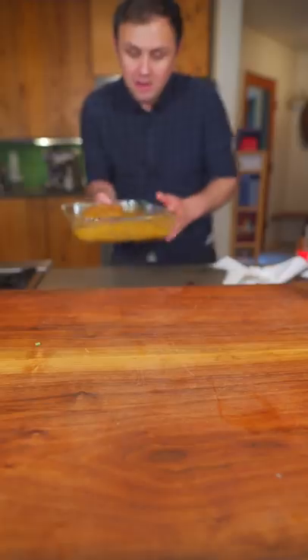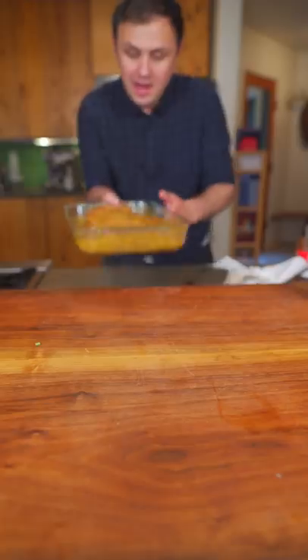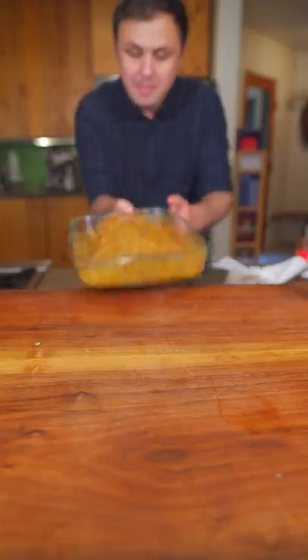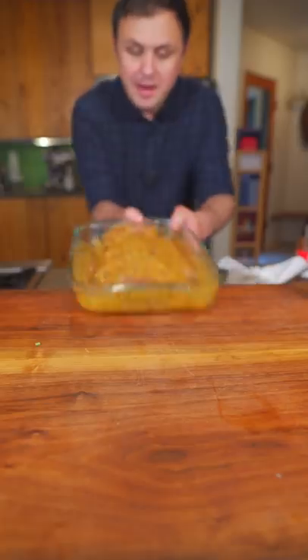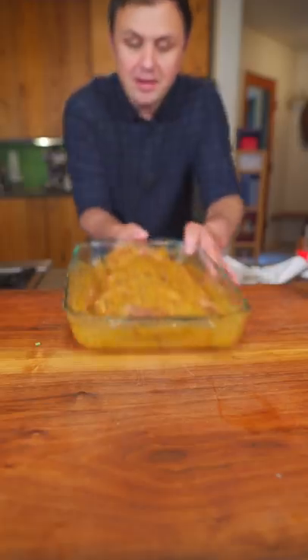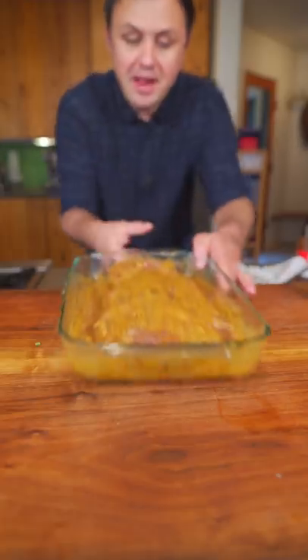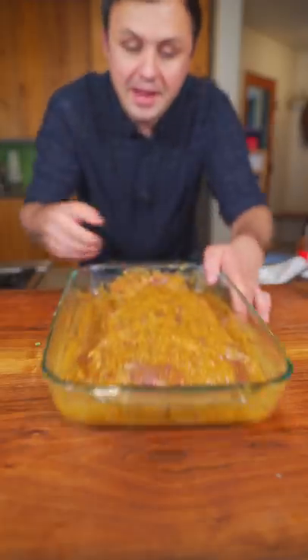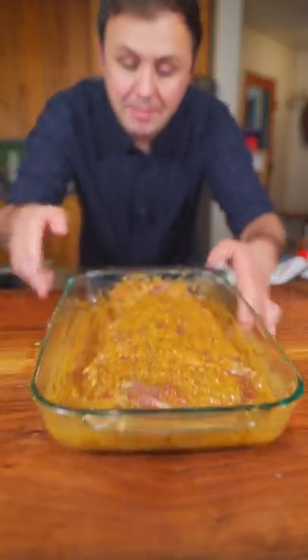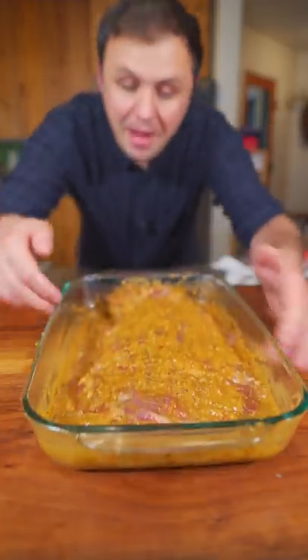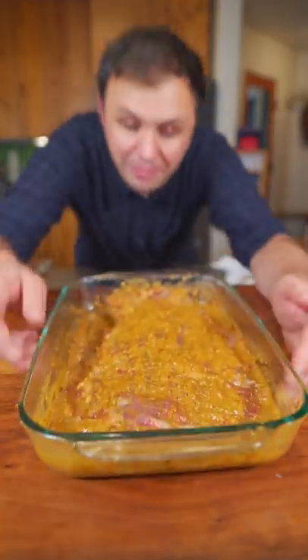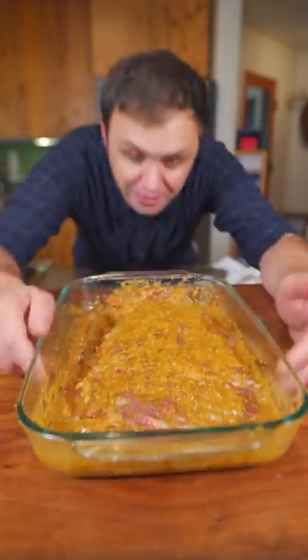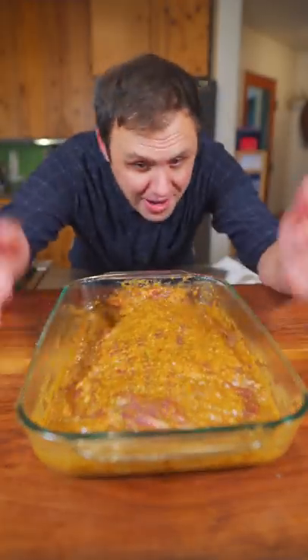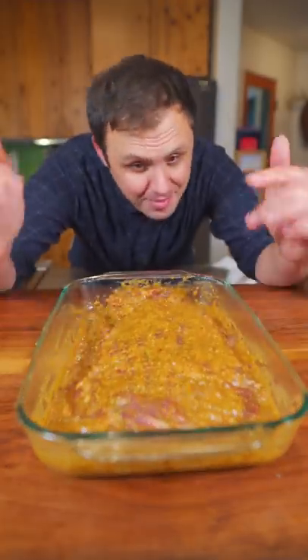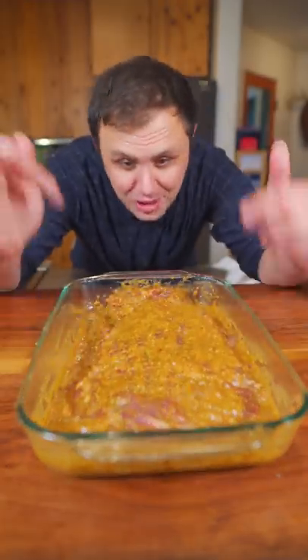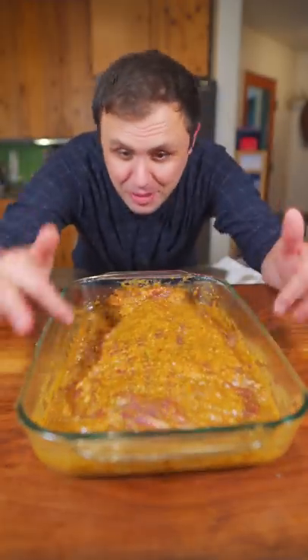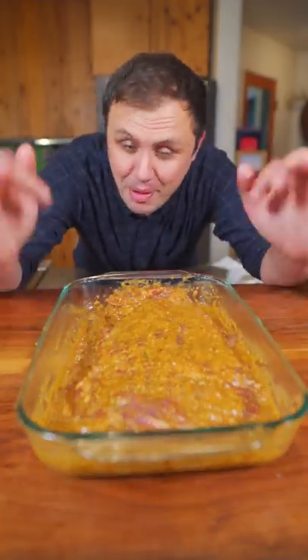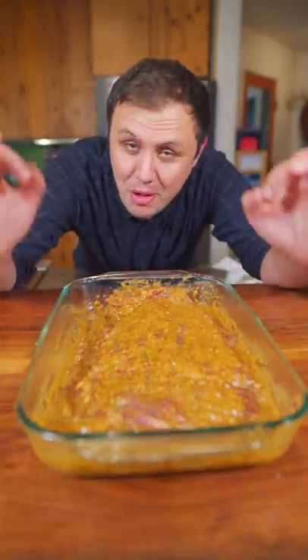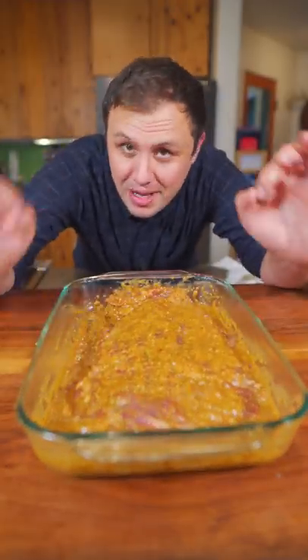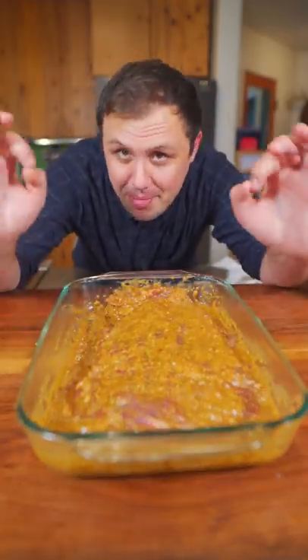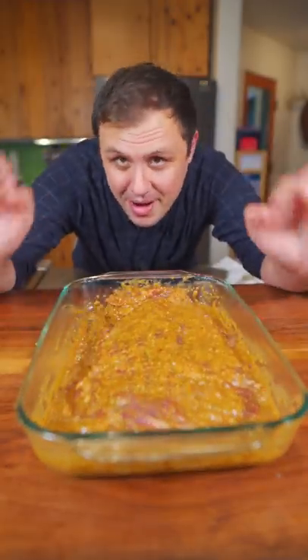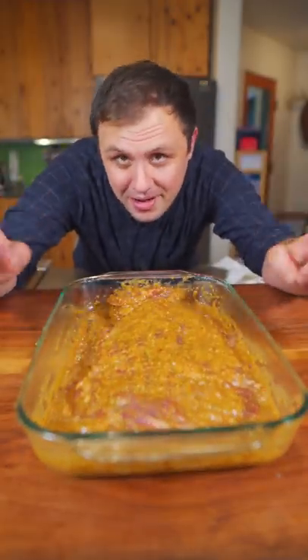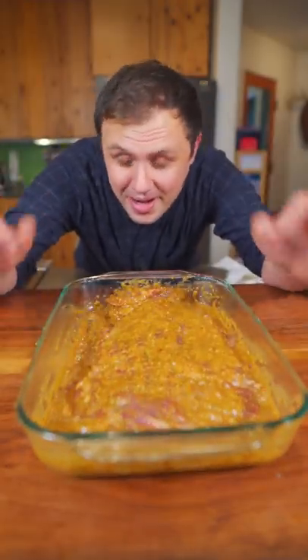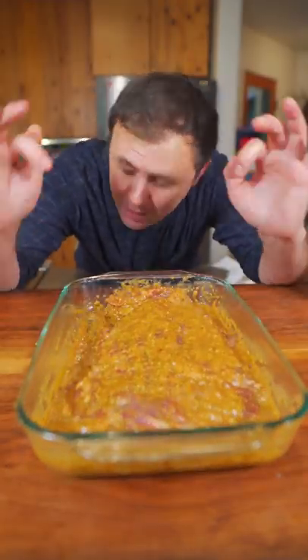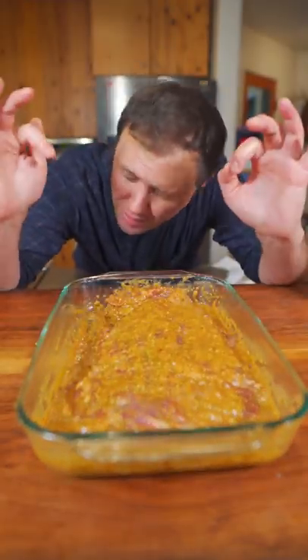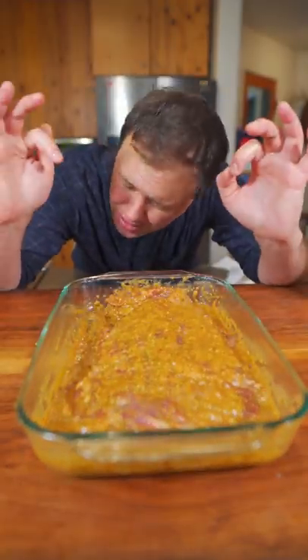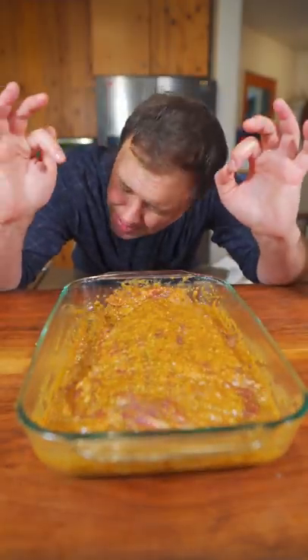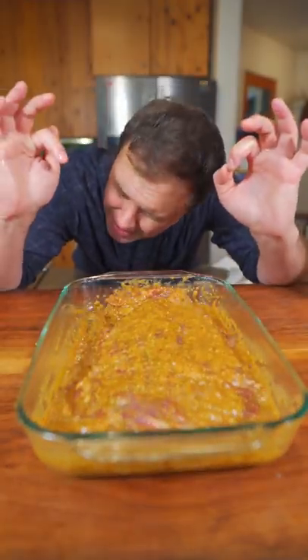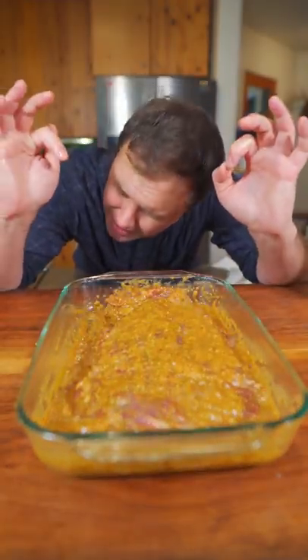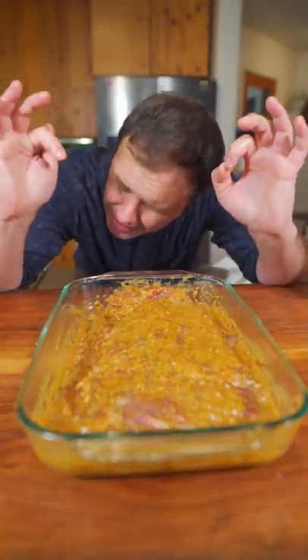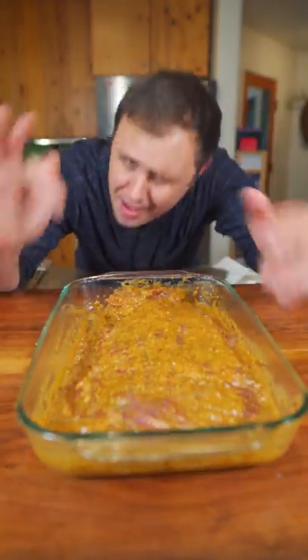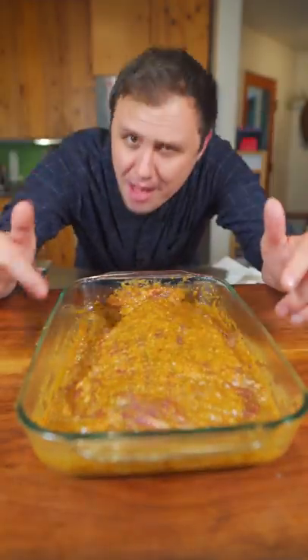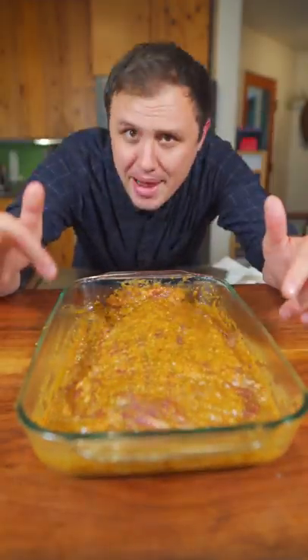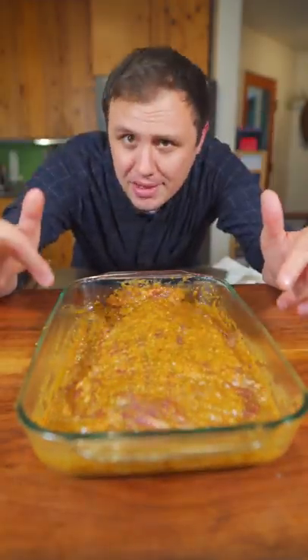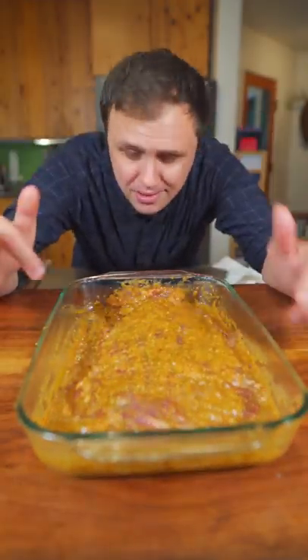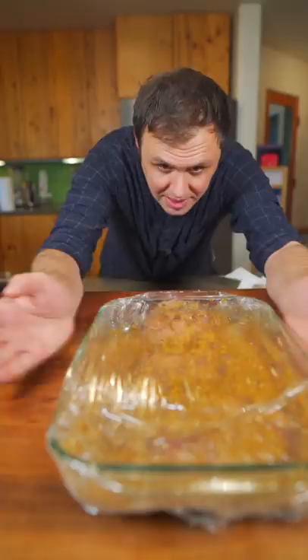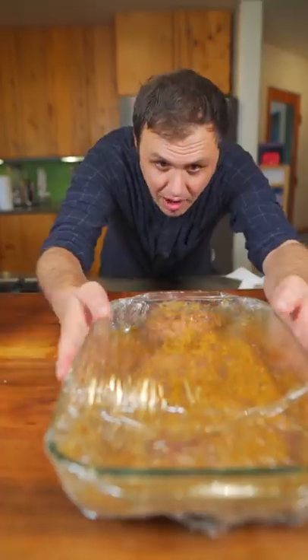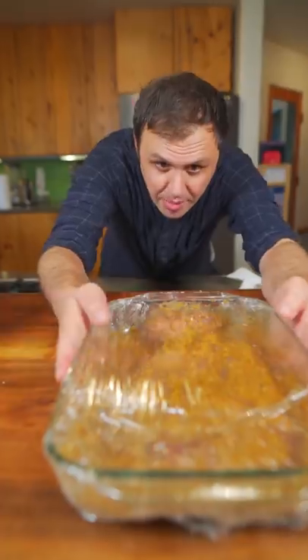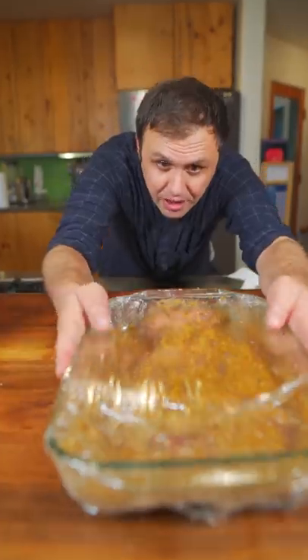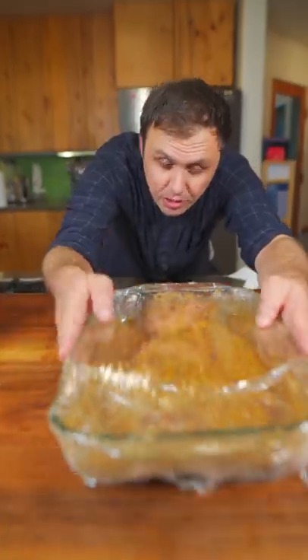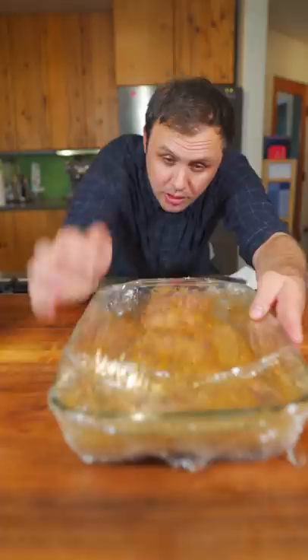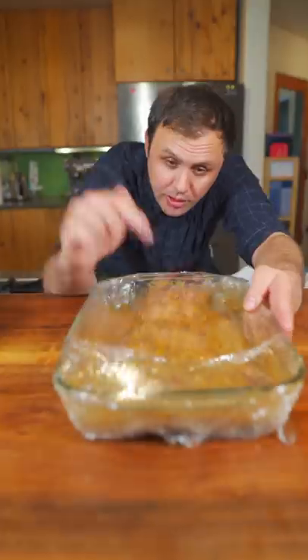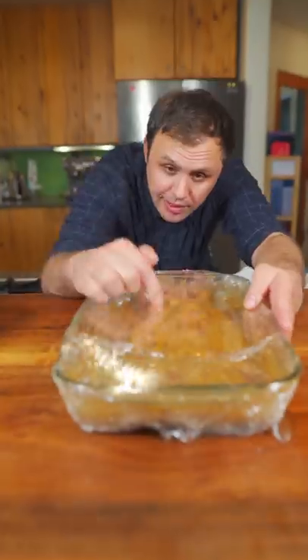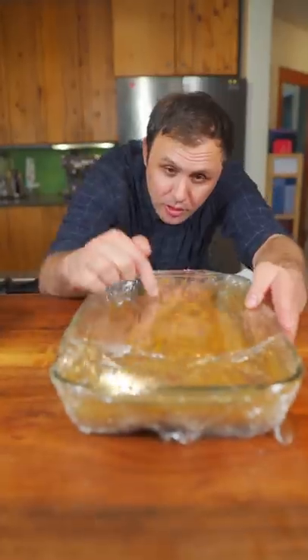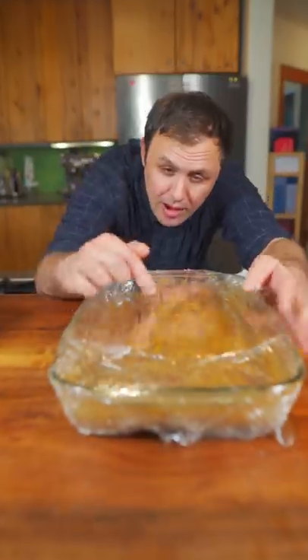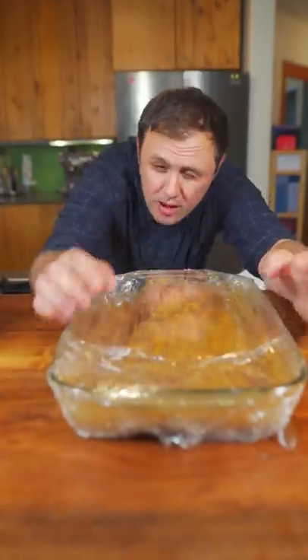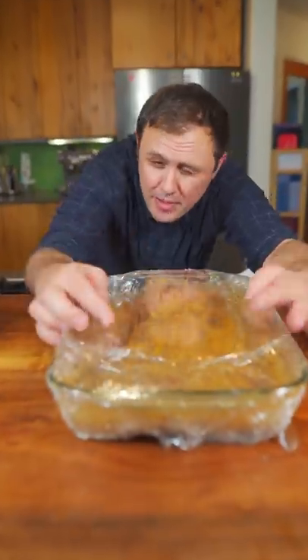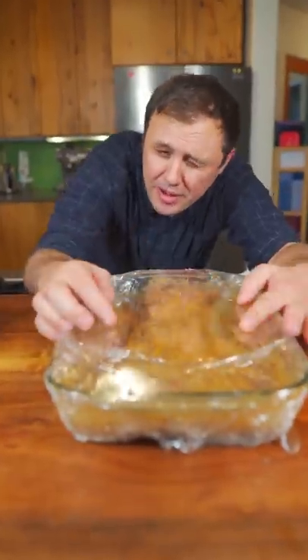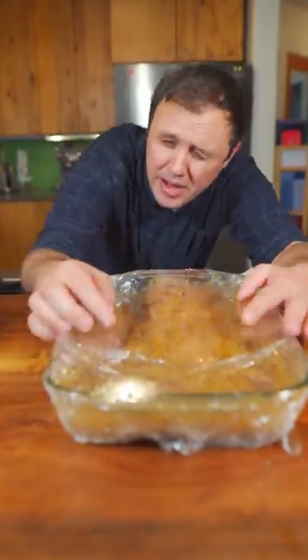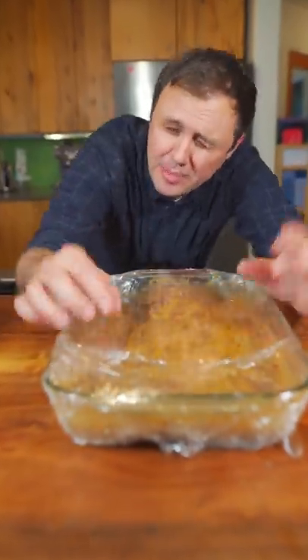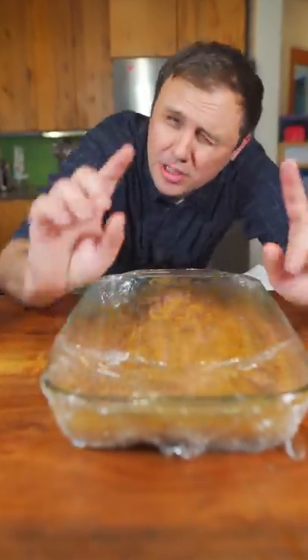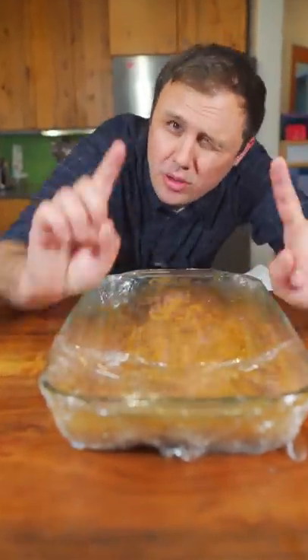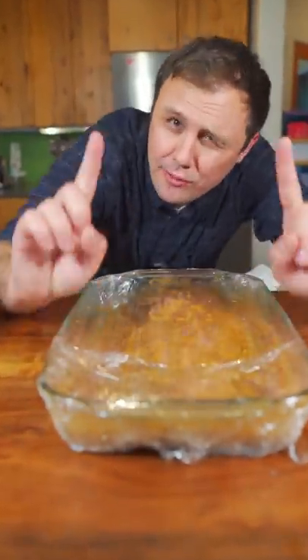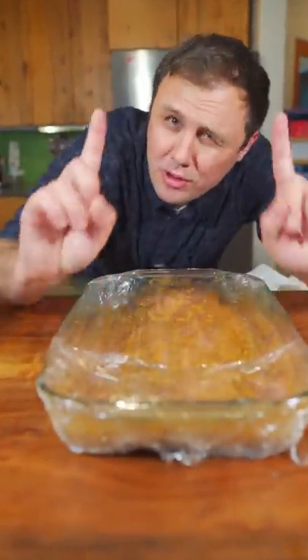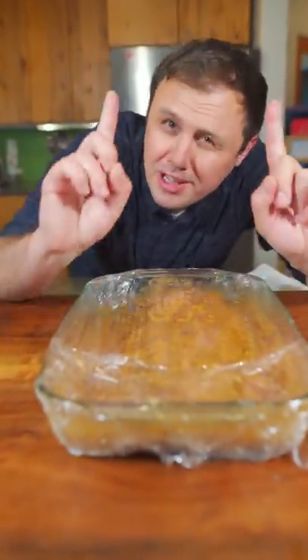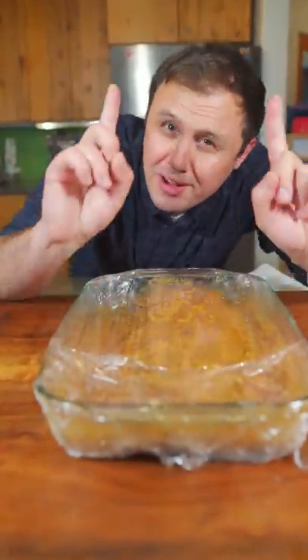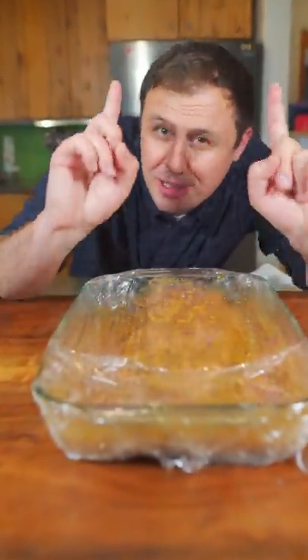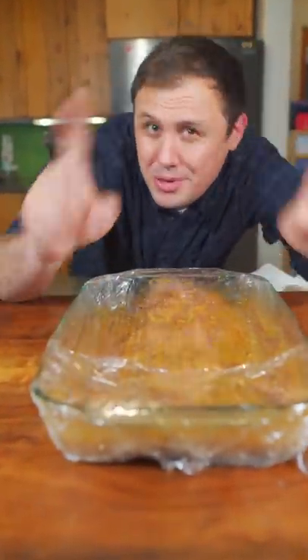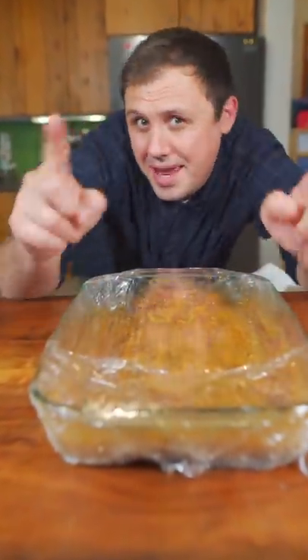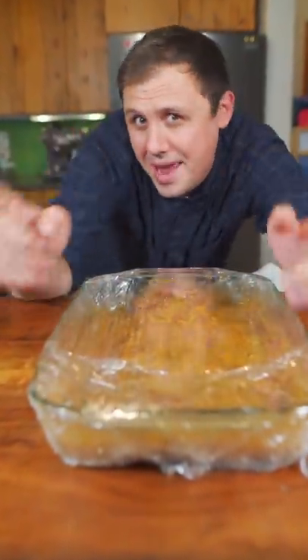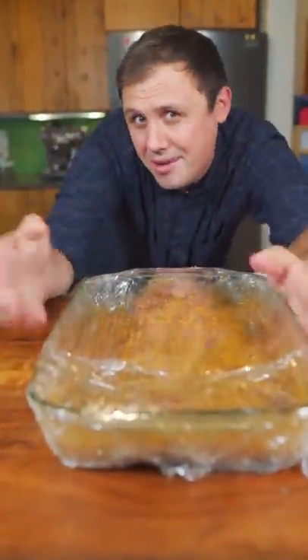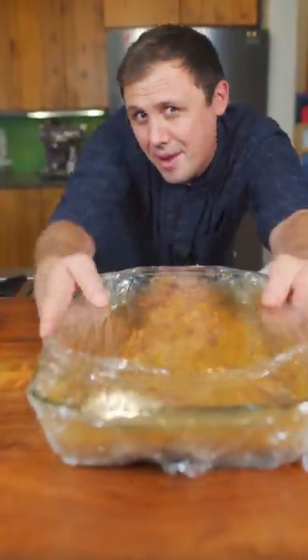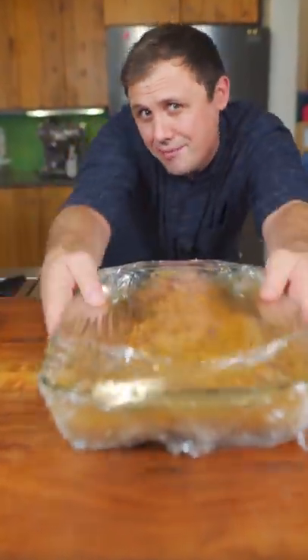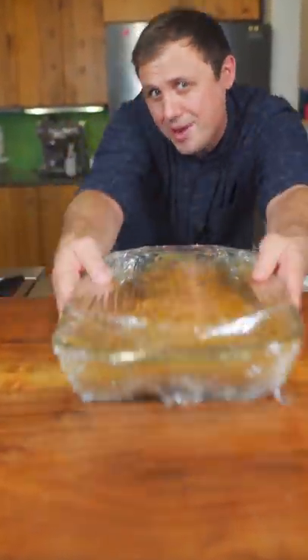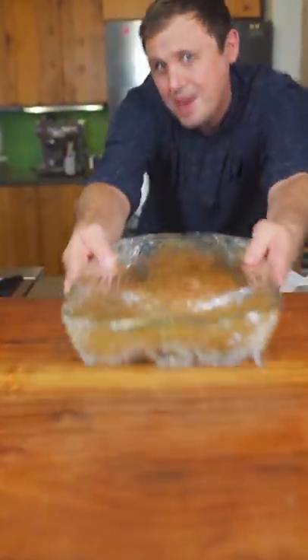Okay, marinating with my famous chipotle marinade — recipe in the comments. I'm going to do a 24-hour marinade, but do it for as long as you can handle, my friend.